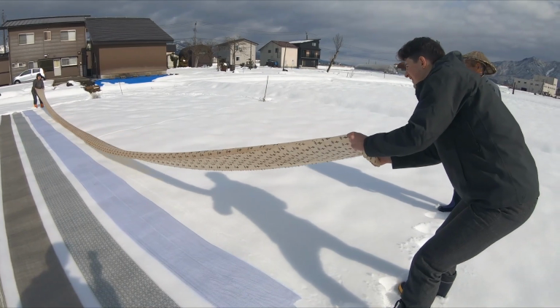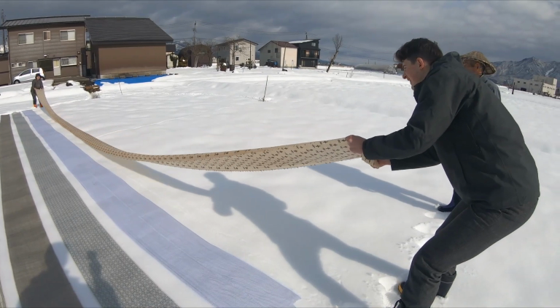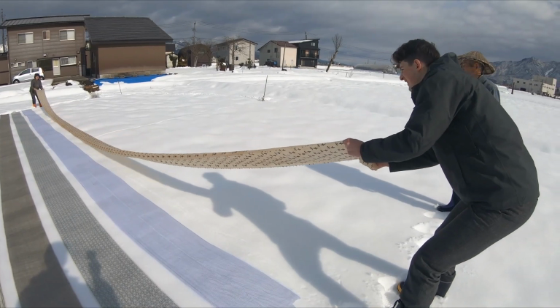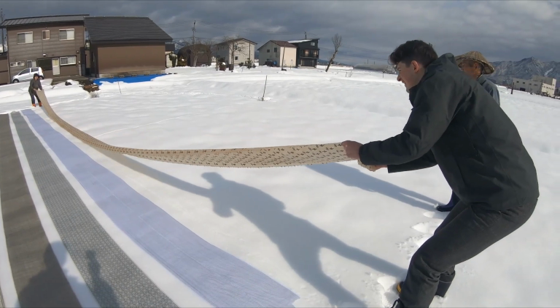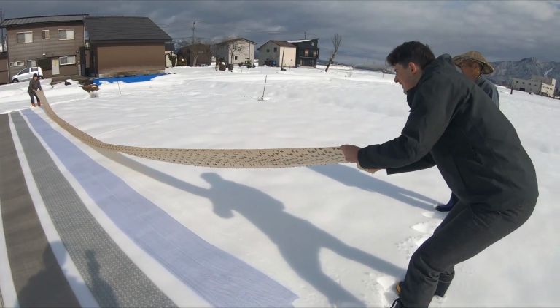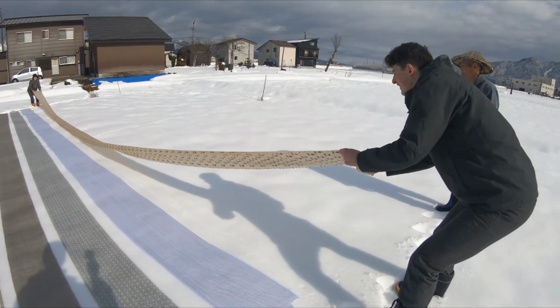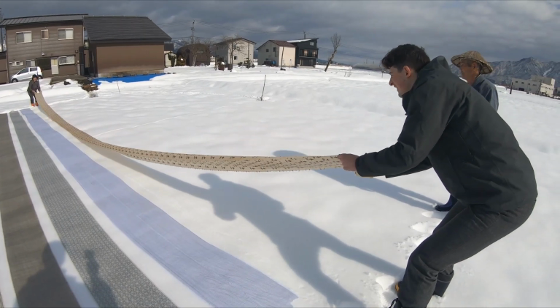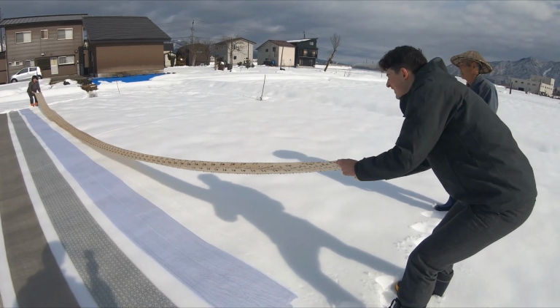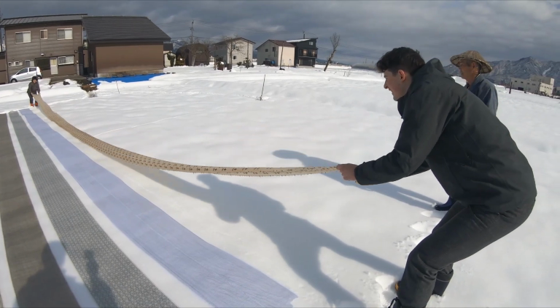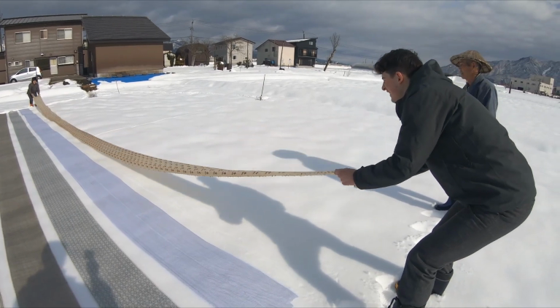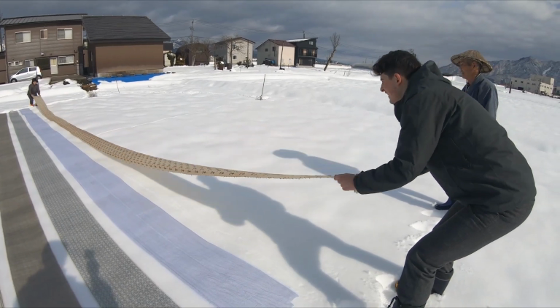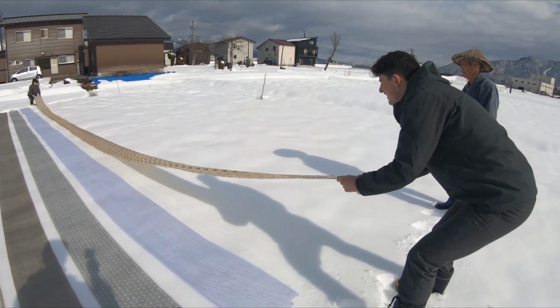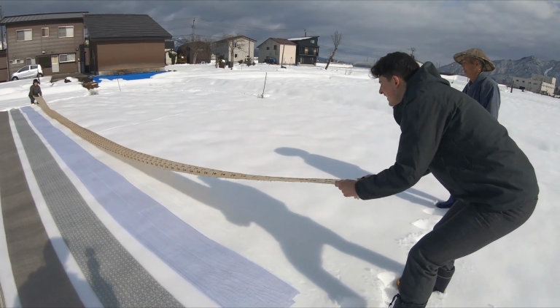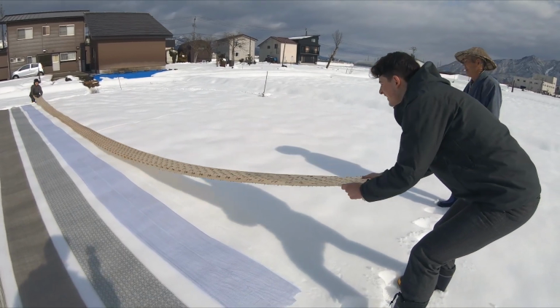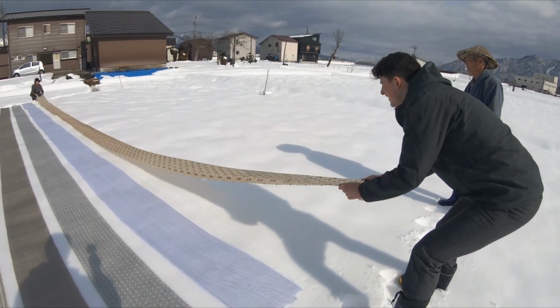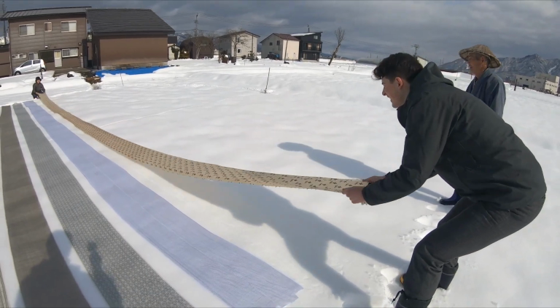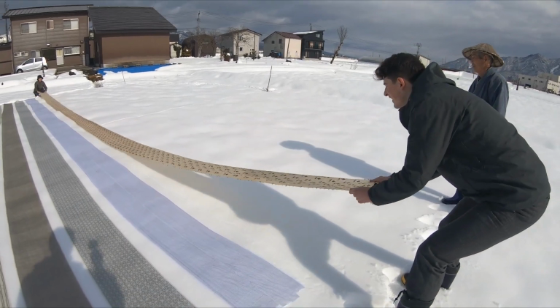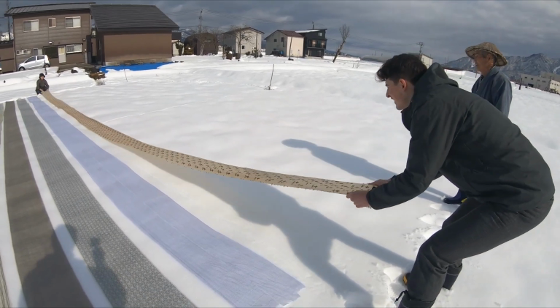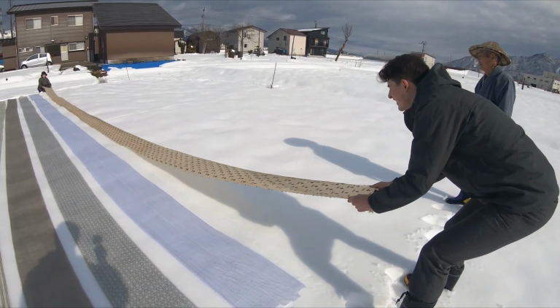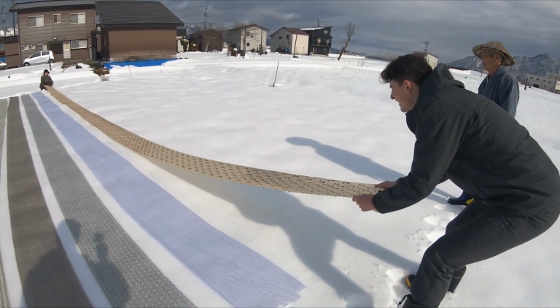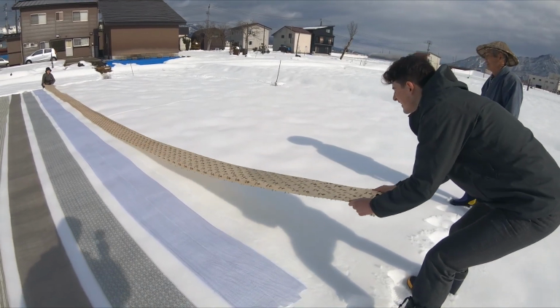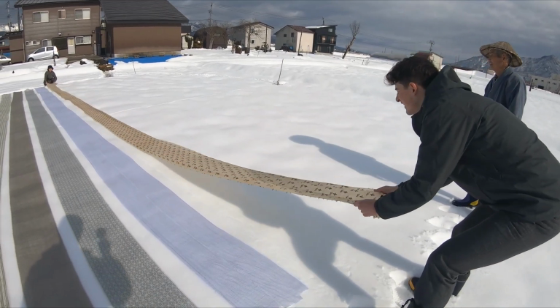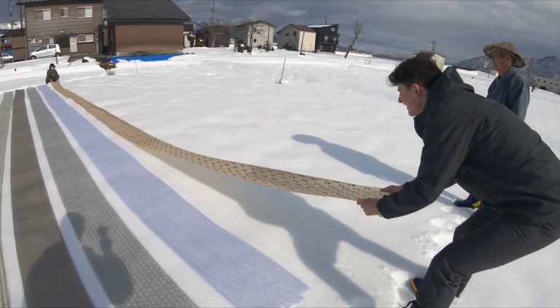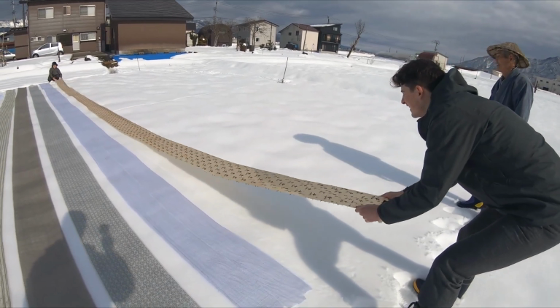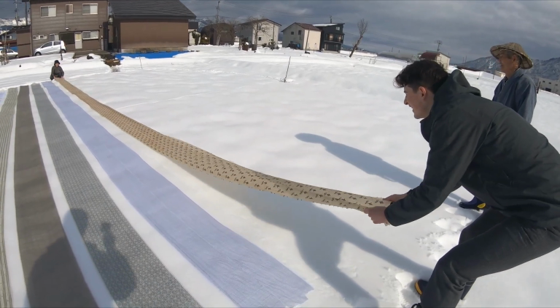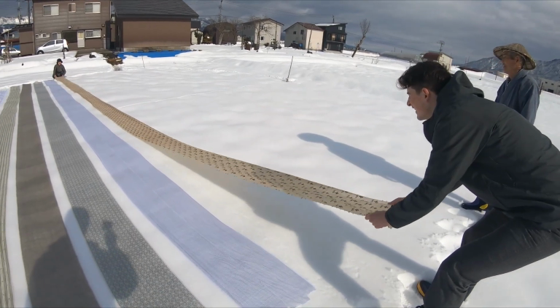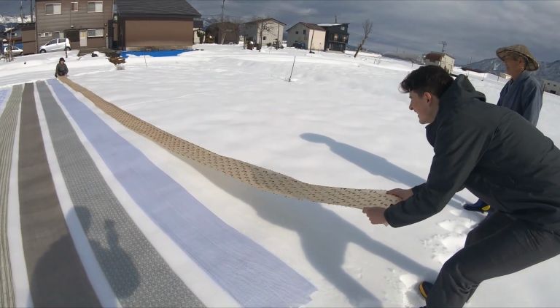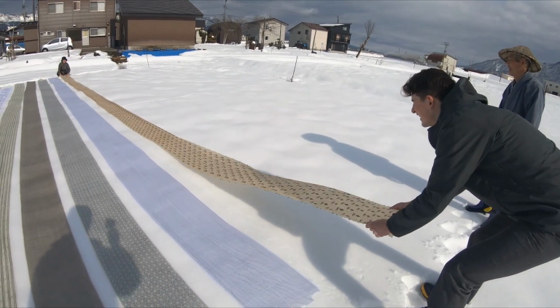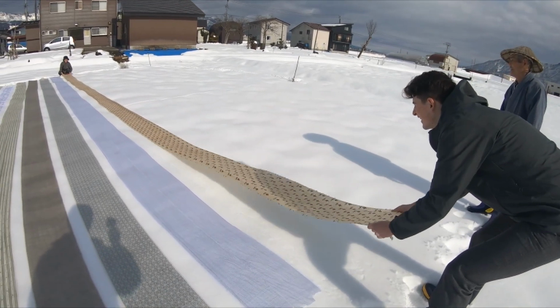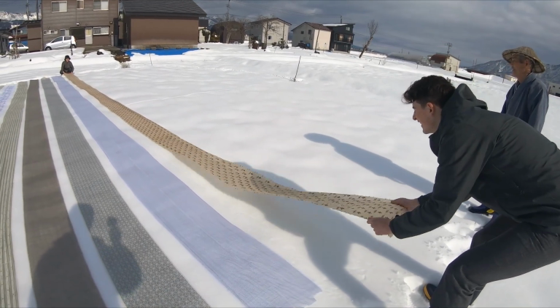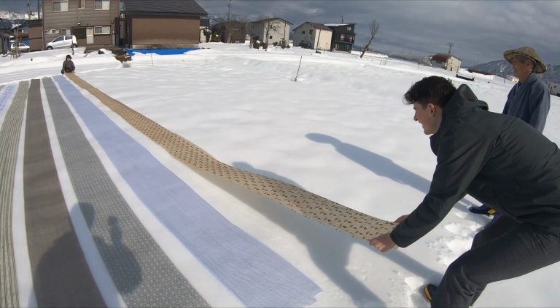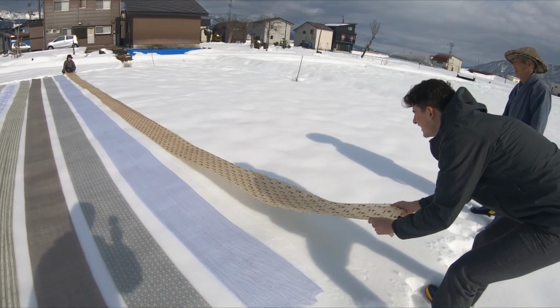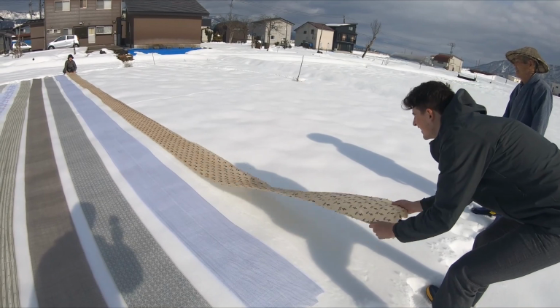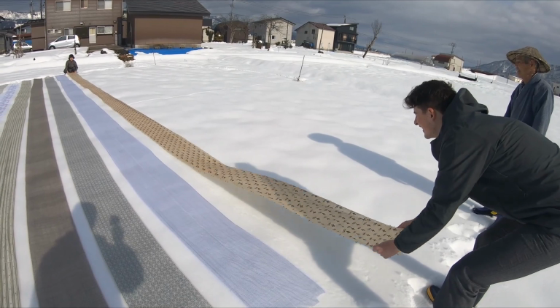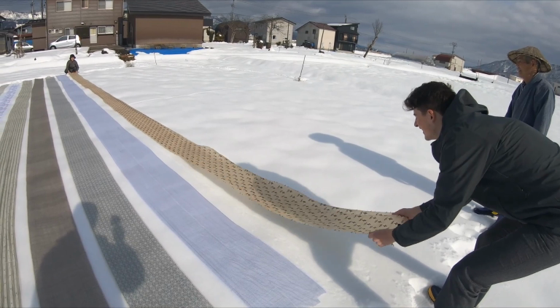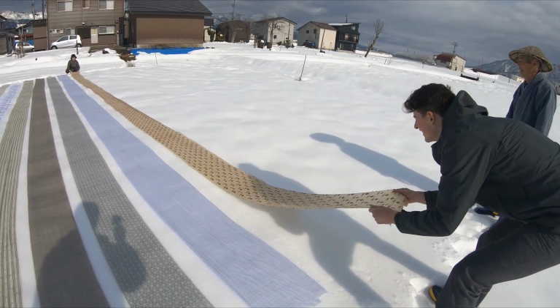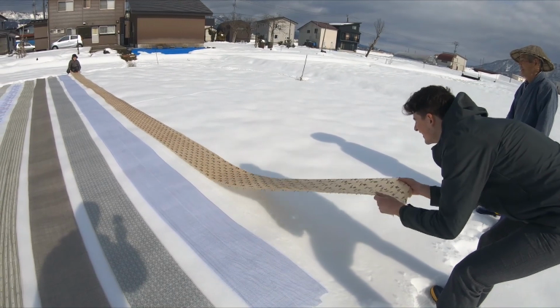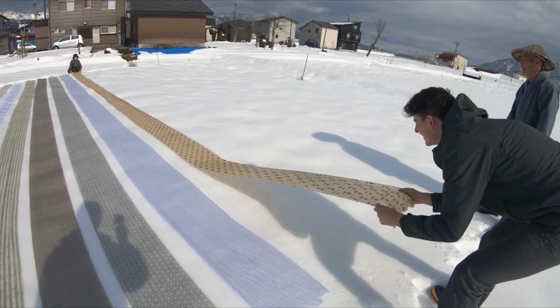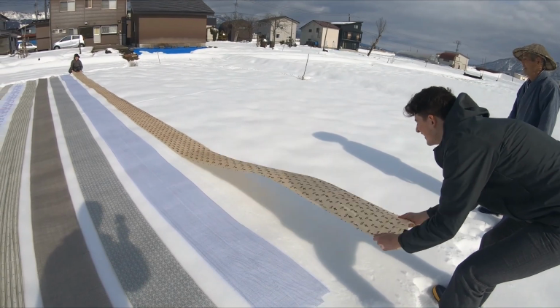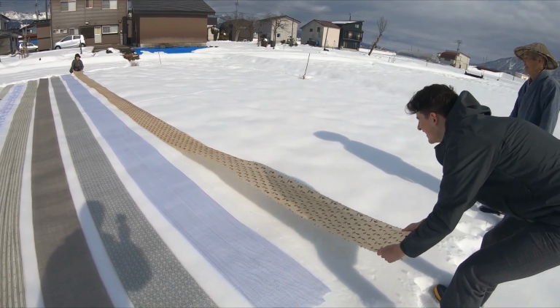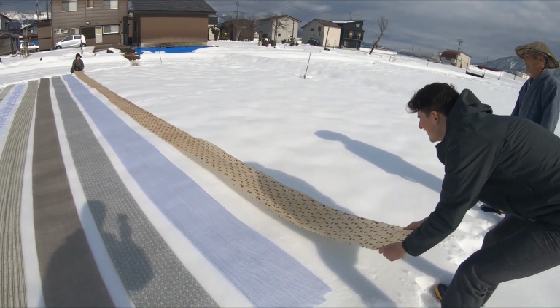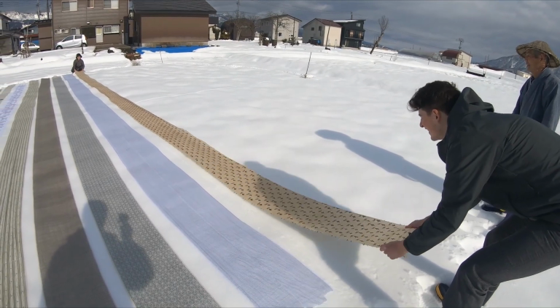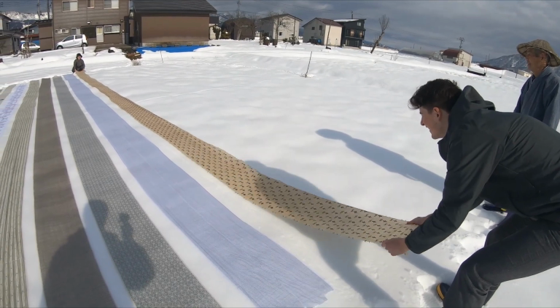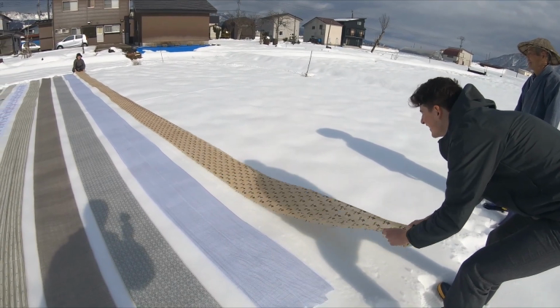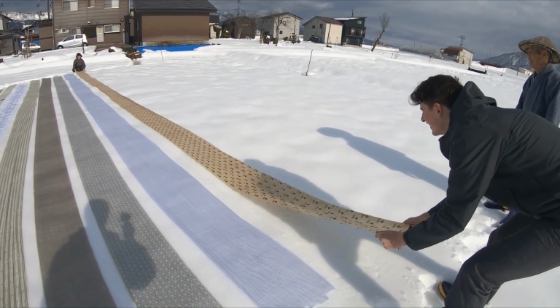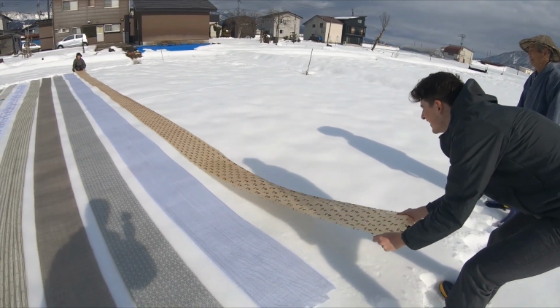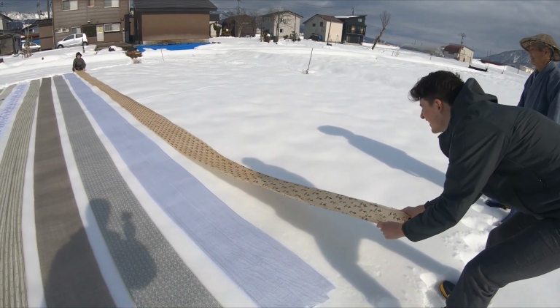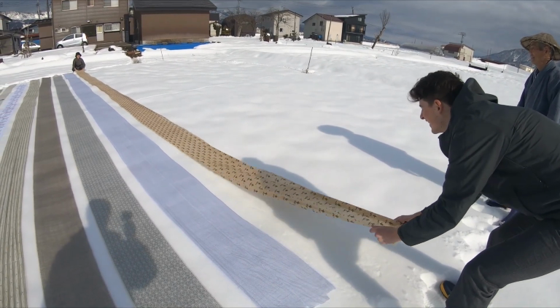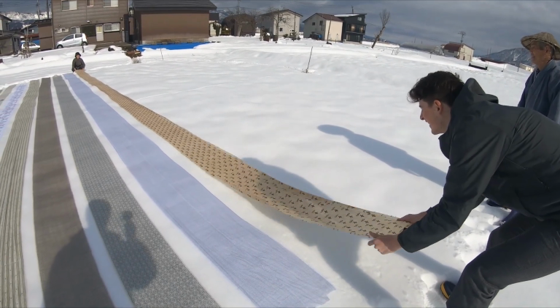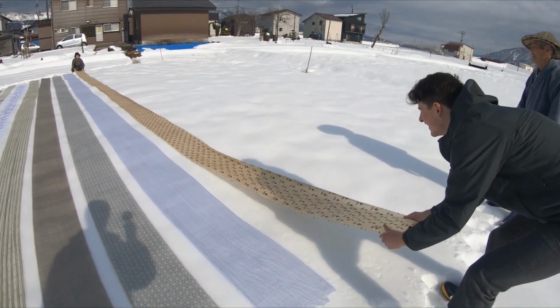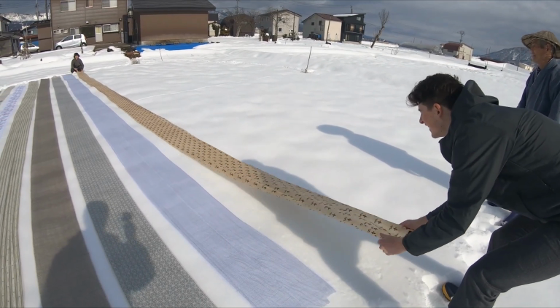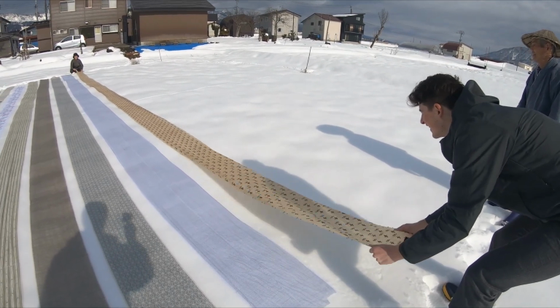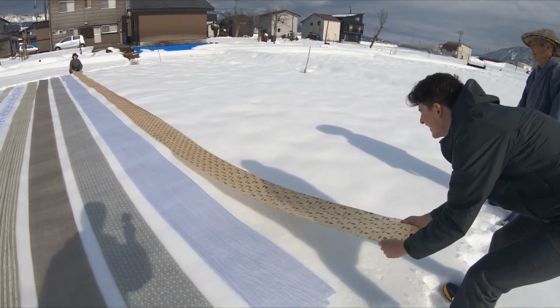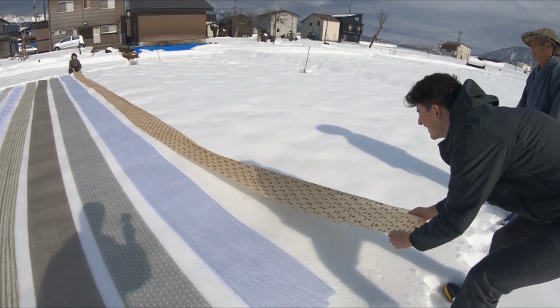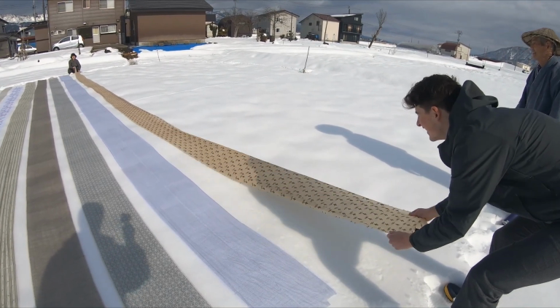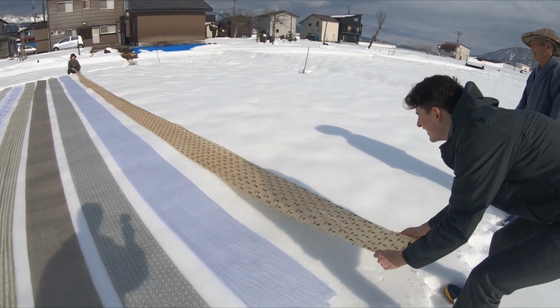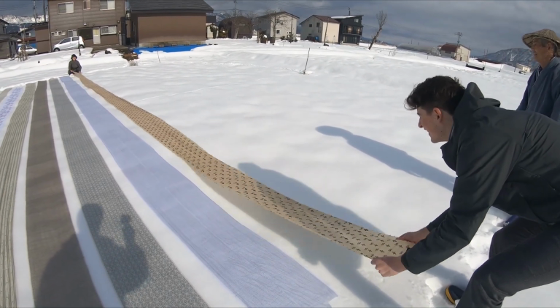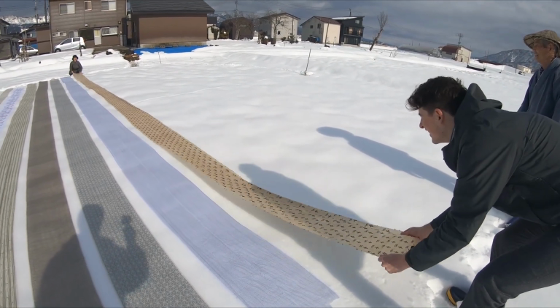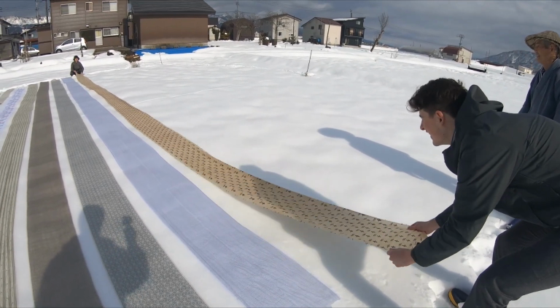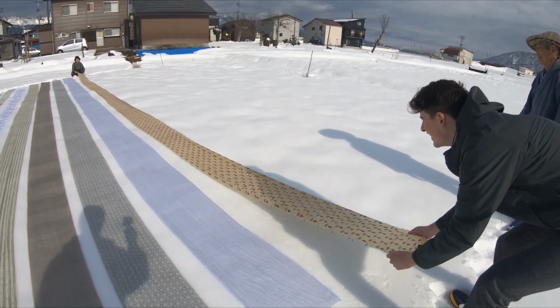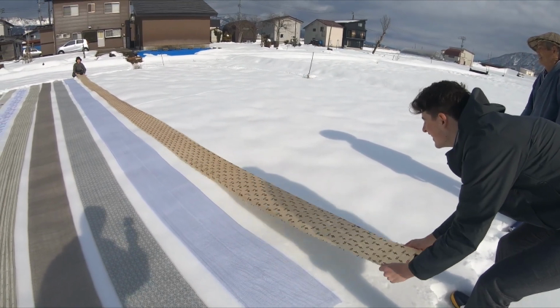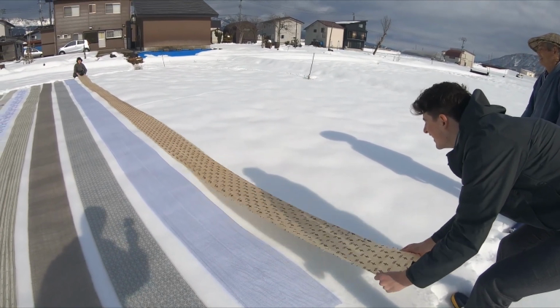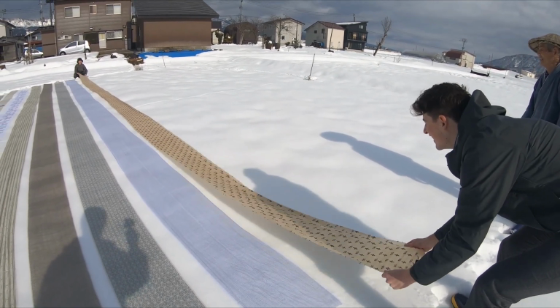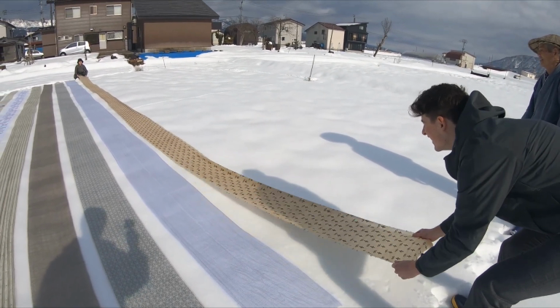For example, the fabrics with darker patterns, when laid out flat, would sink into the snow further than others.